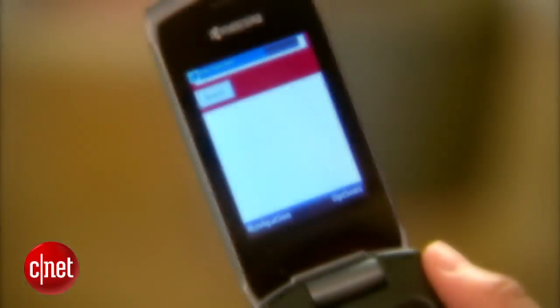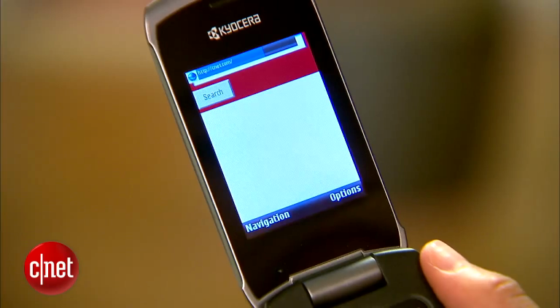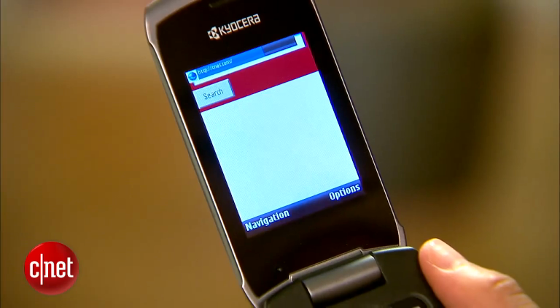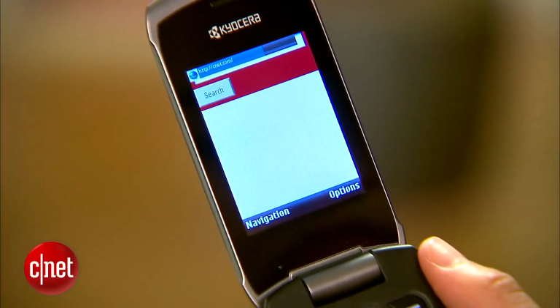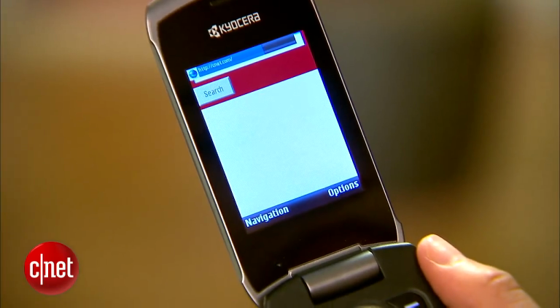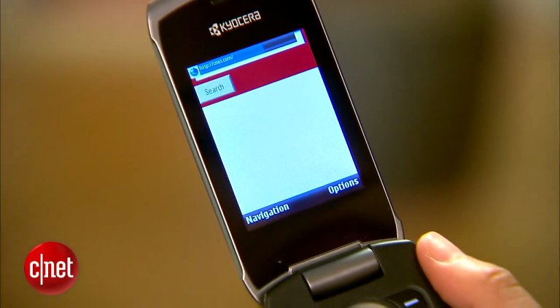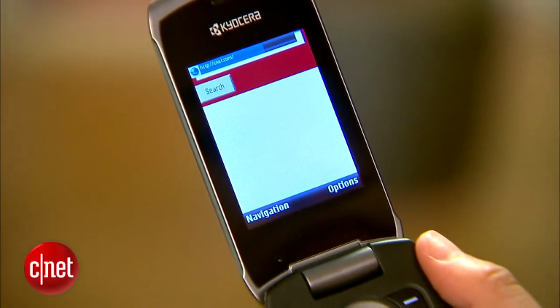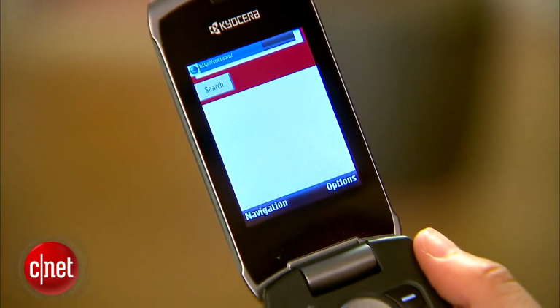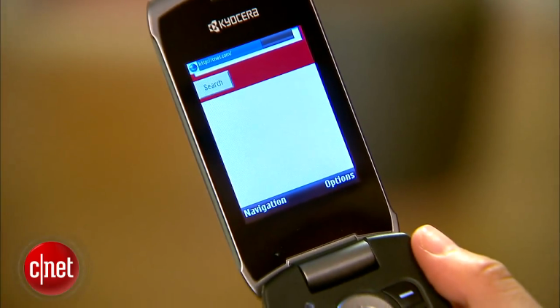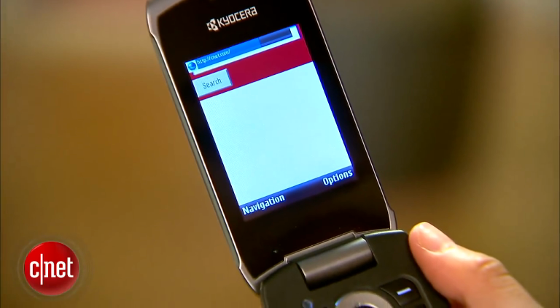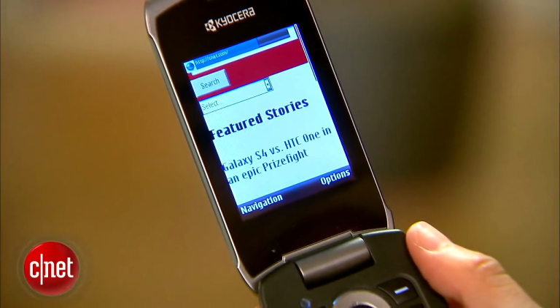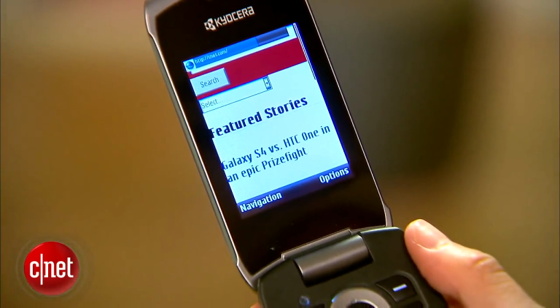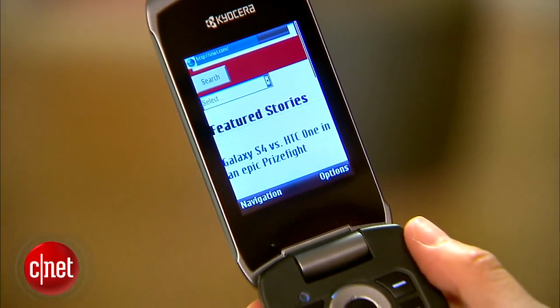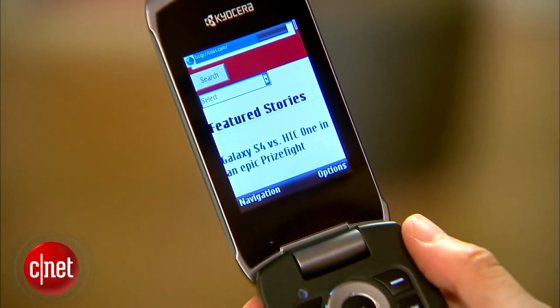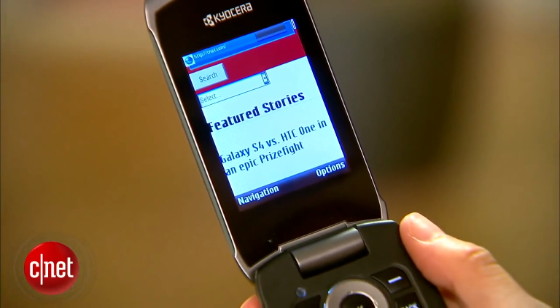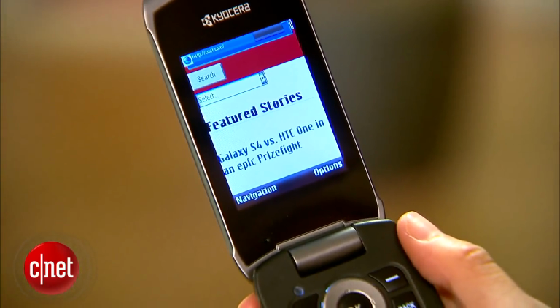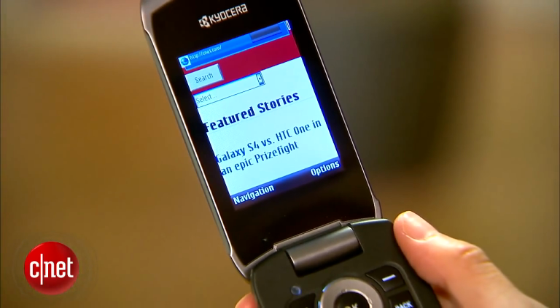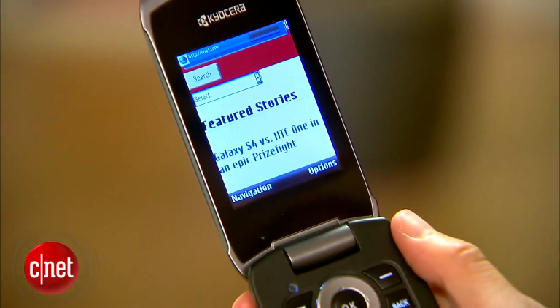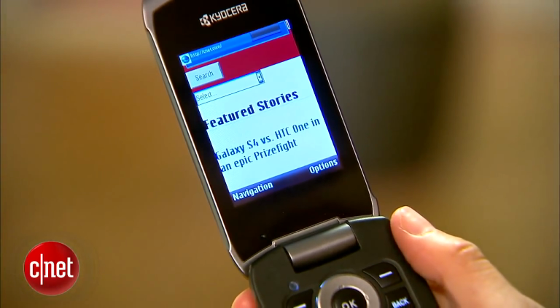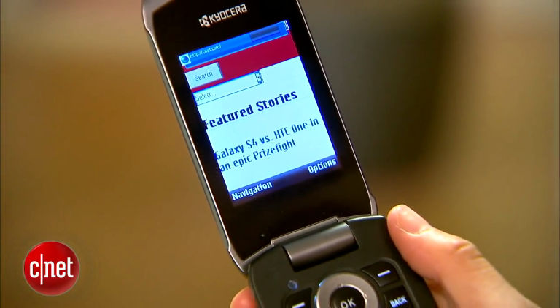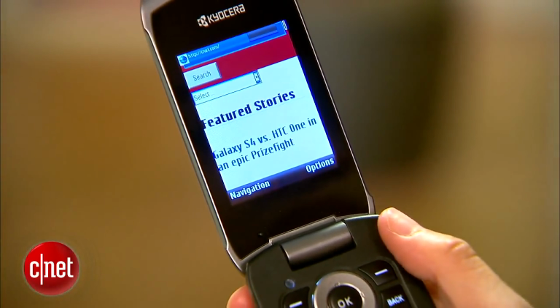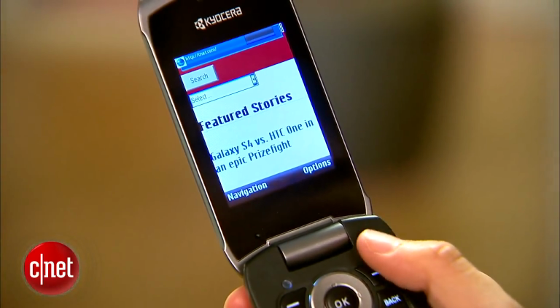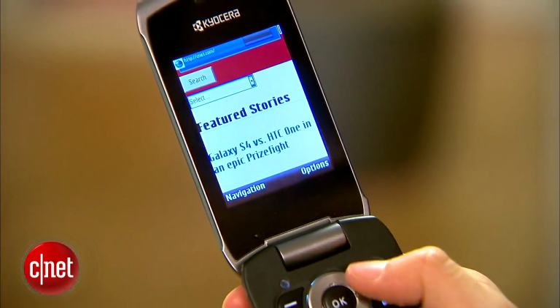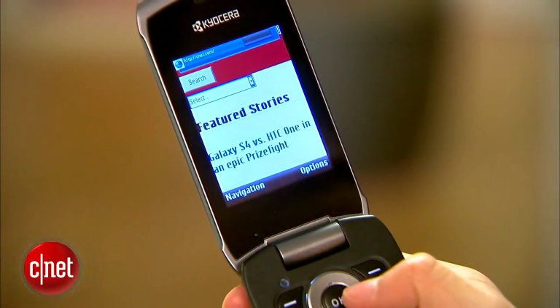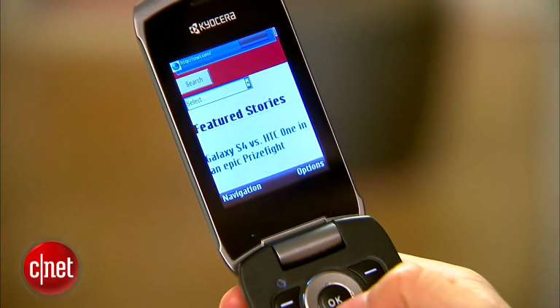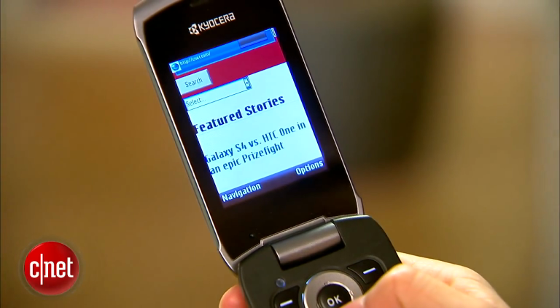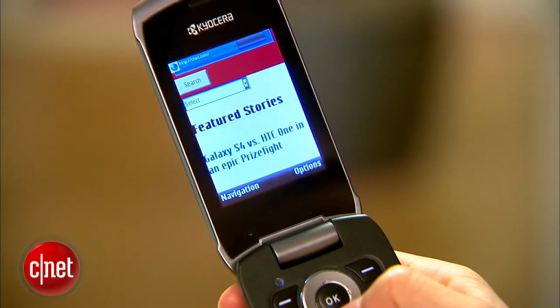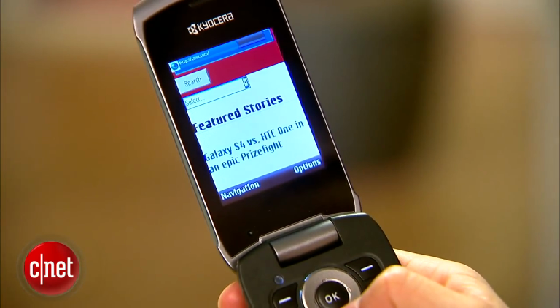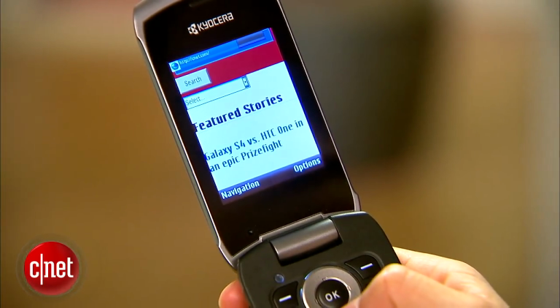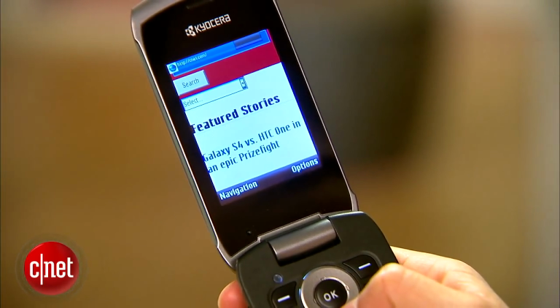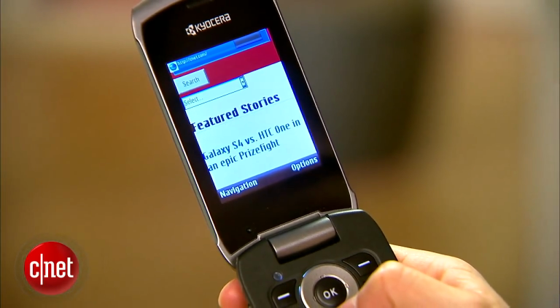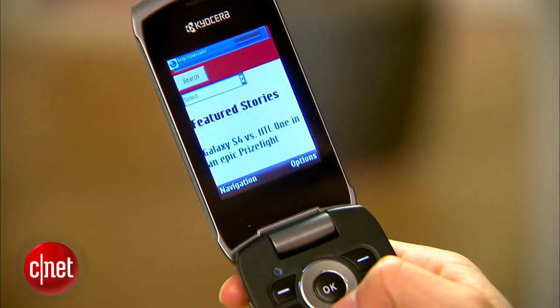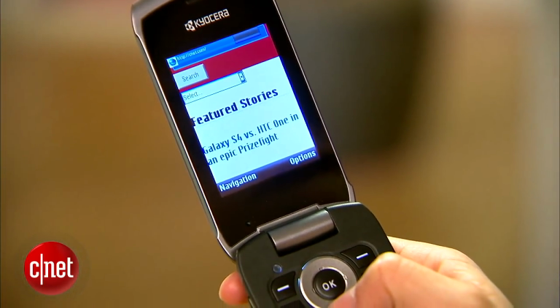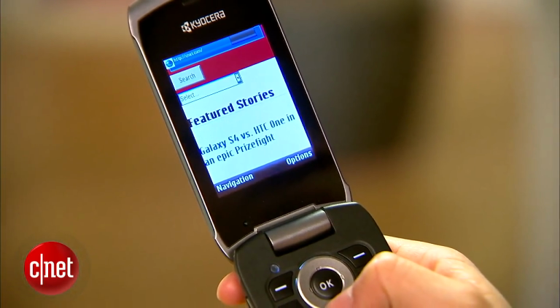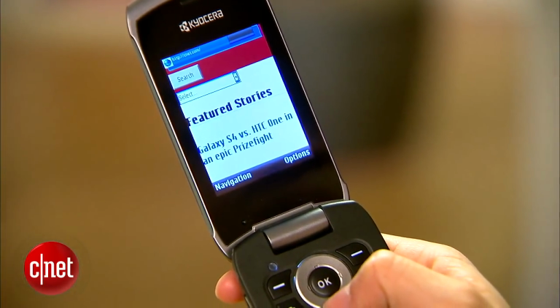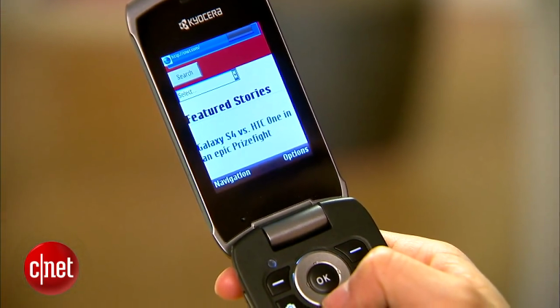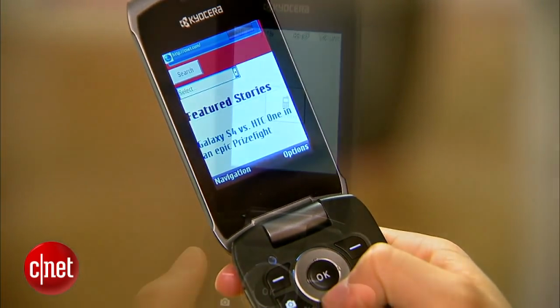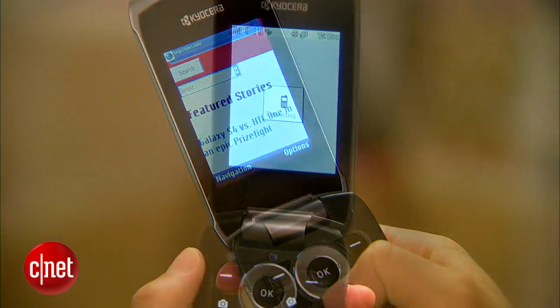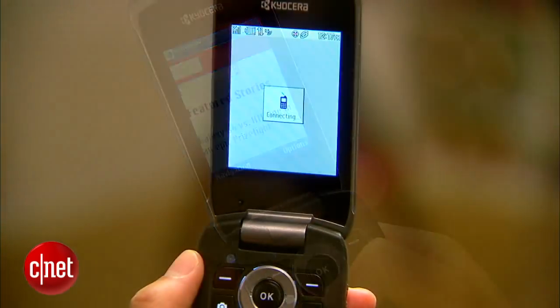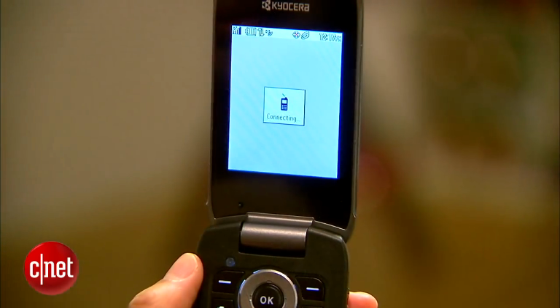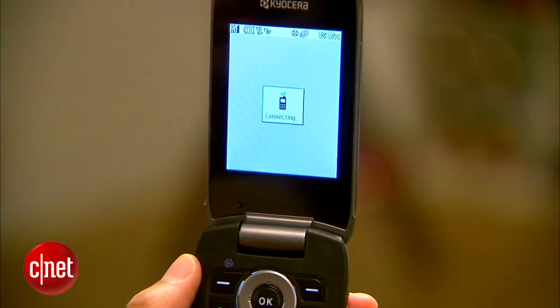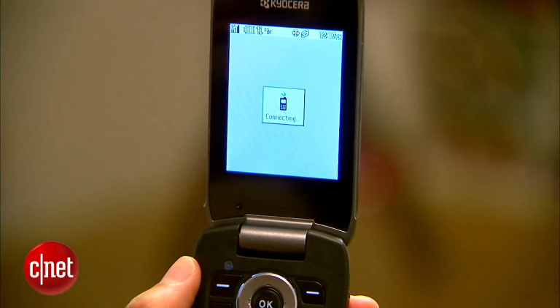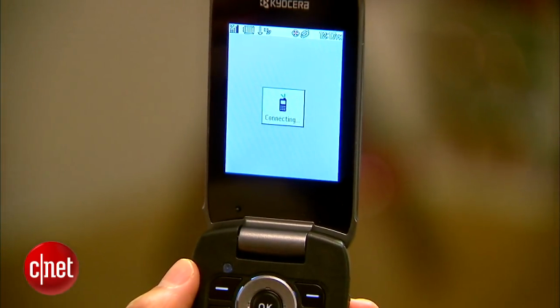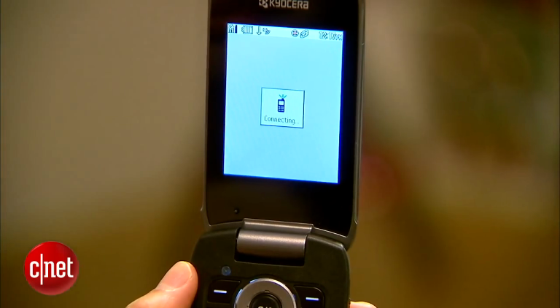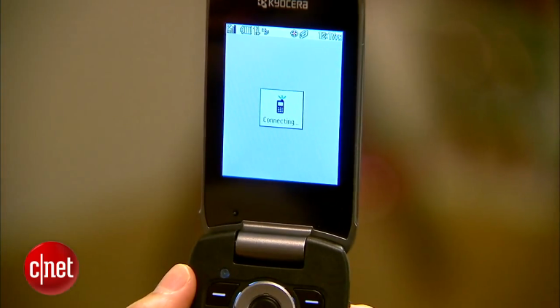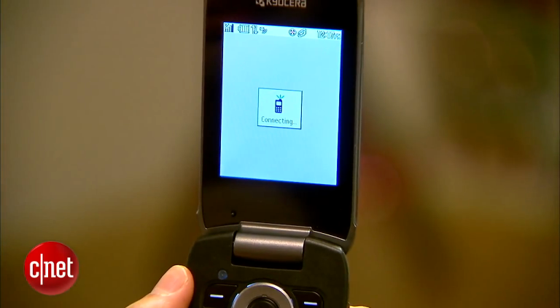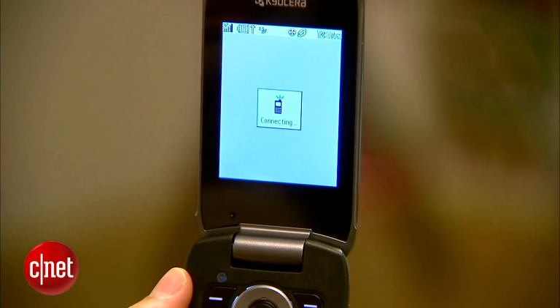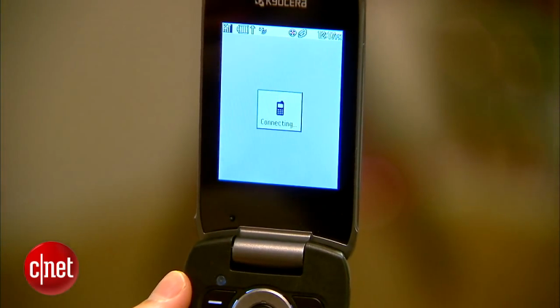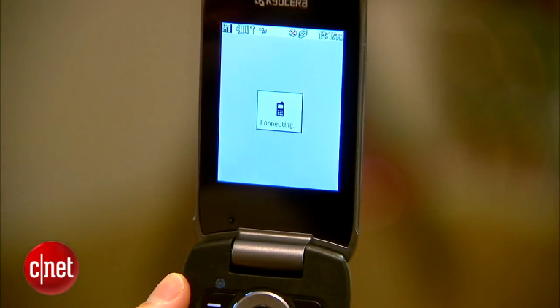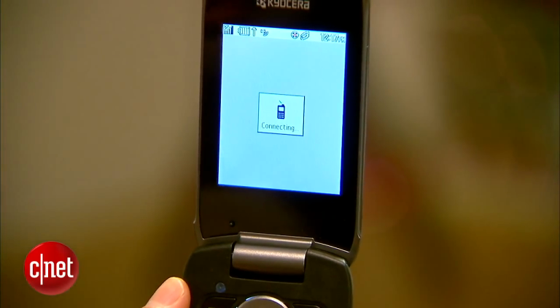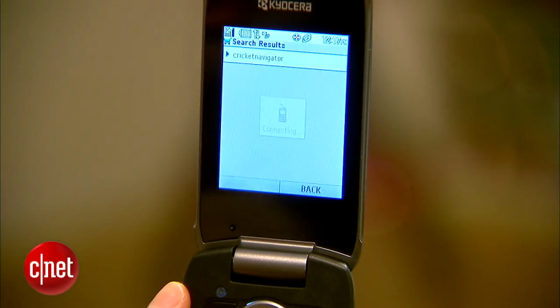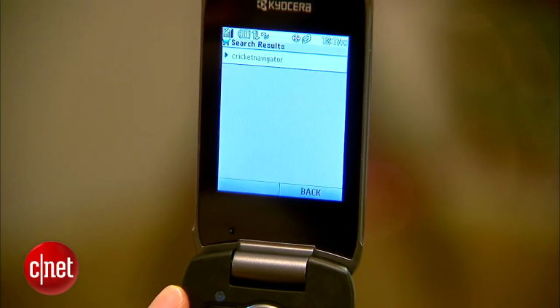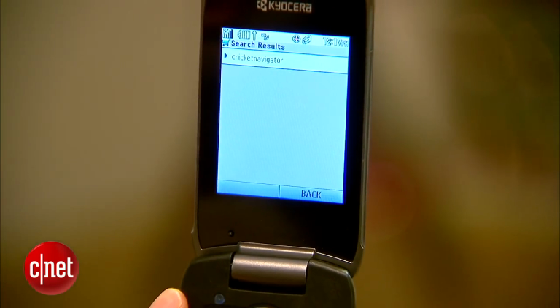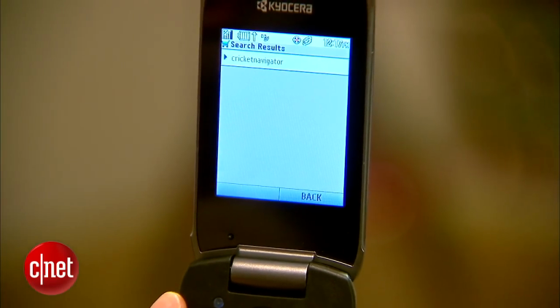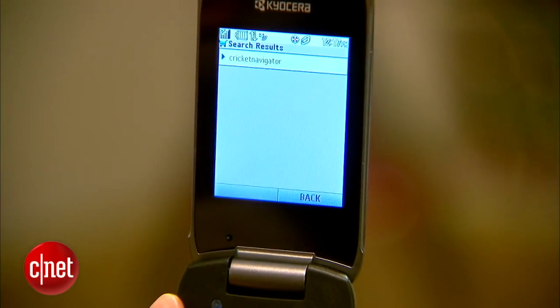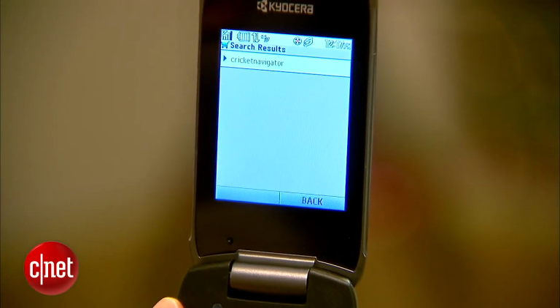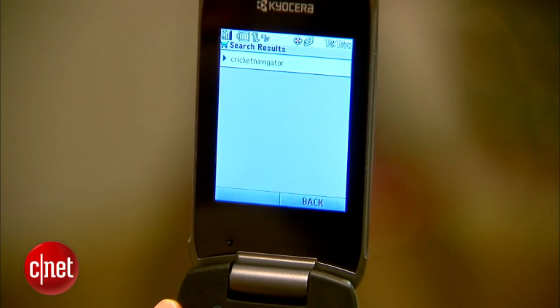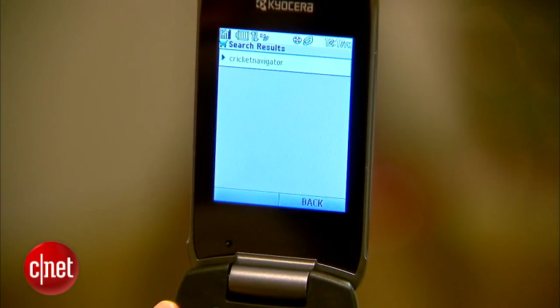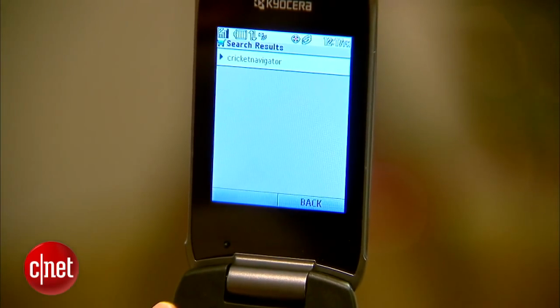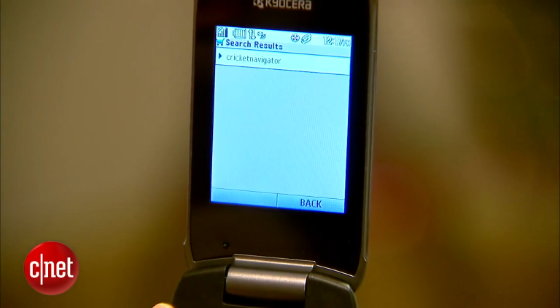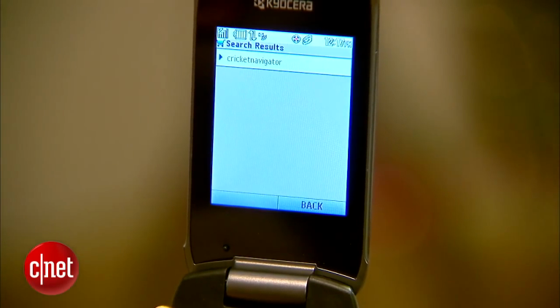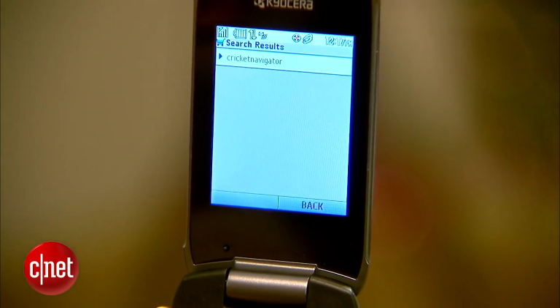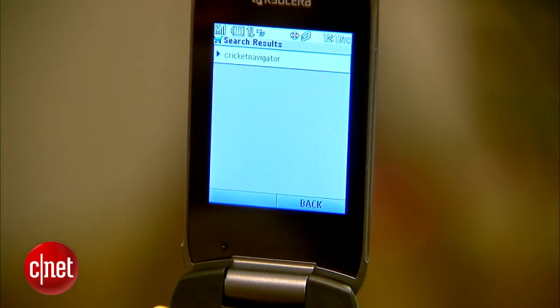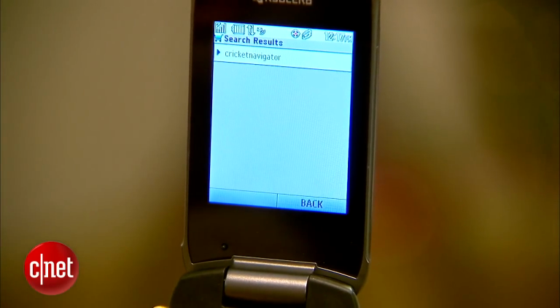The phone operates on Cricut's 2G network so you can browse the web, send emails, and turn on GPS, albeit it all works very slowly.